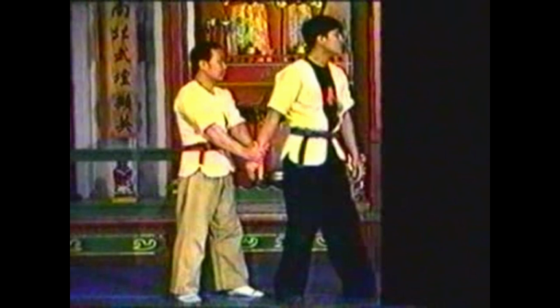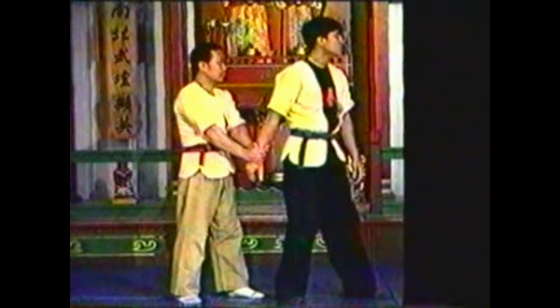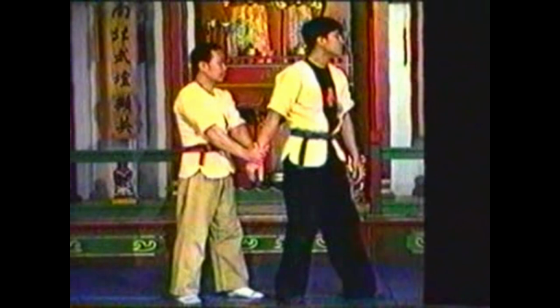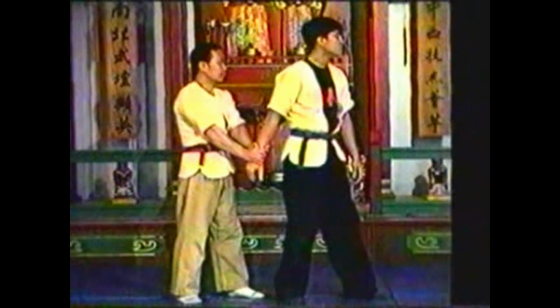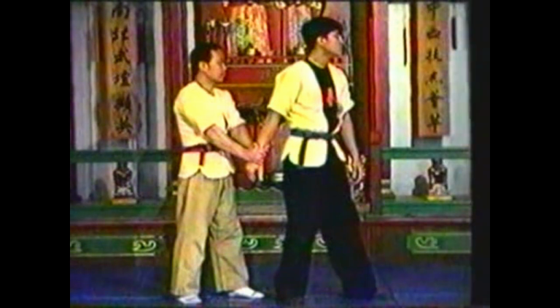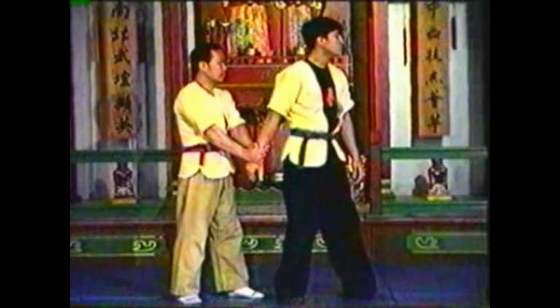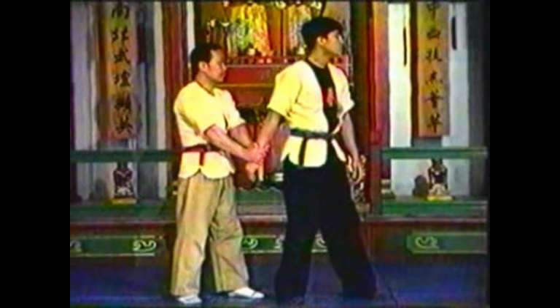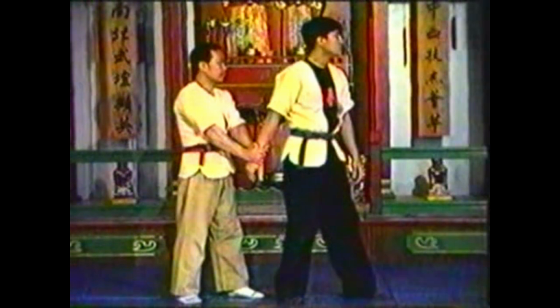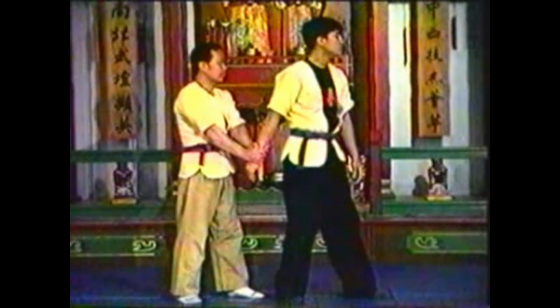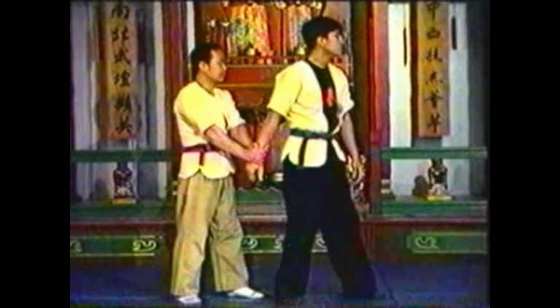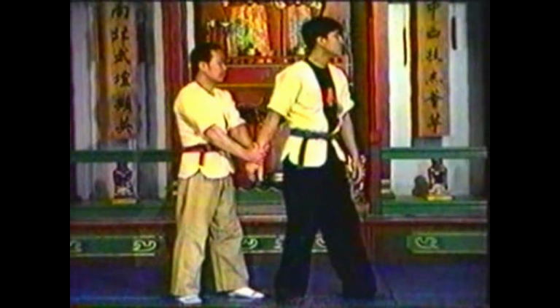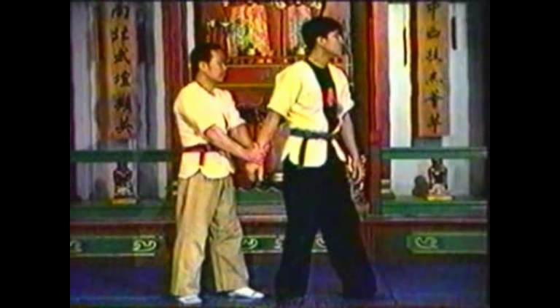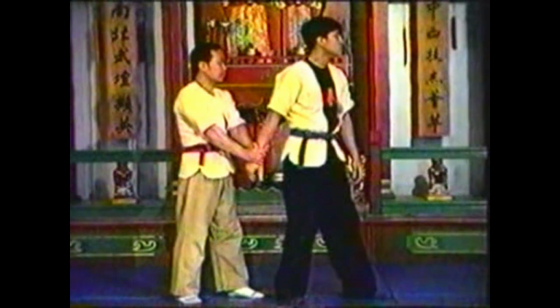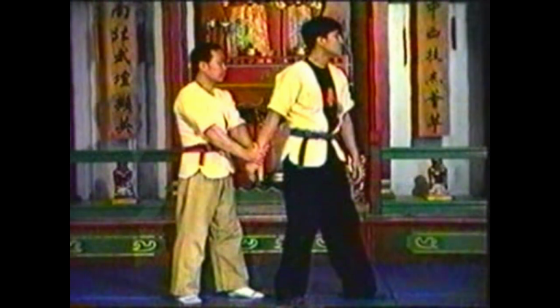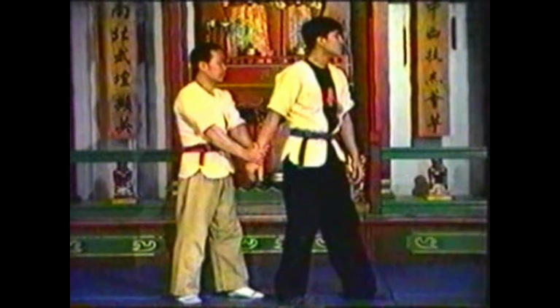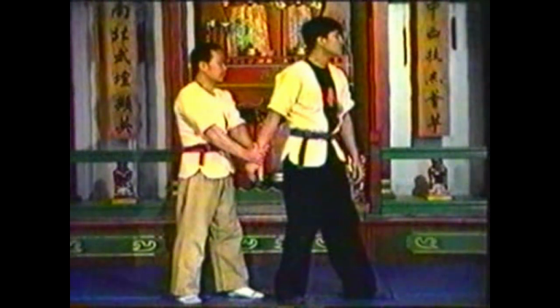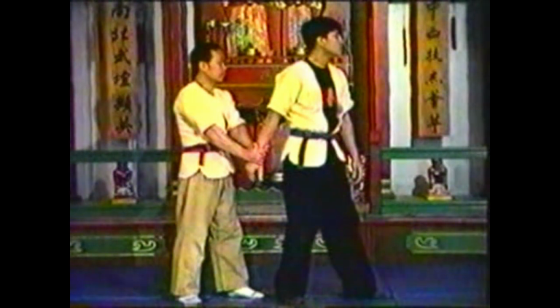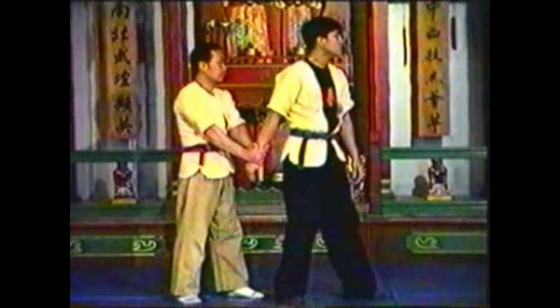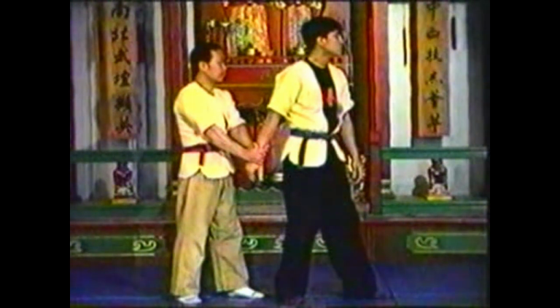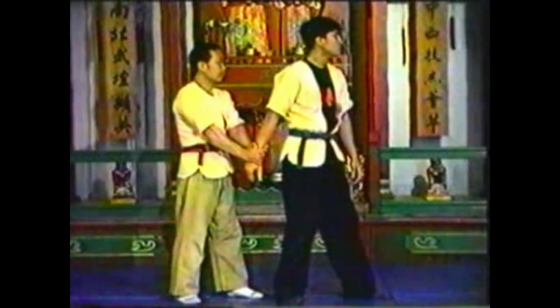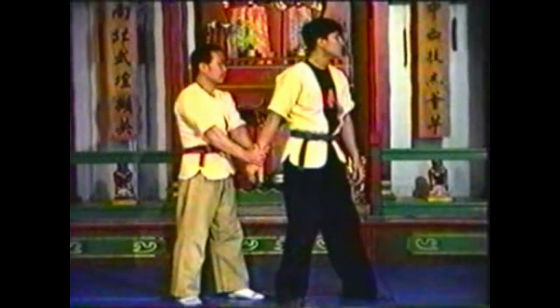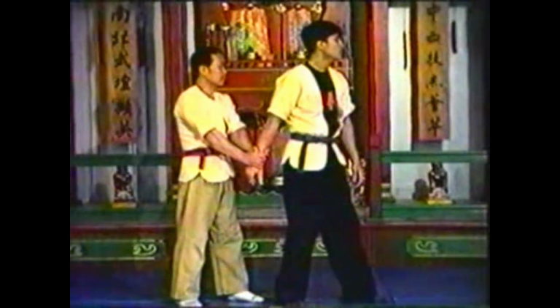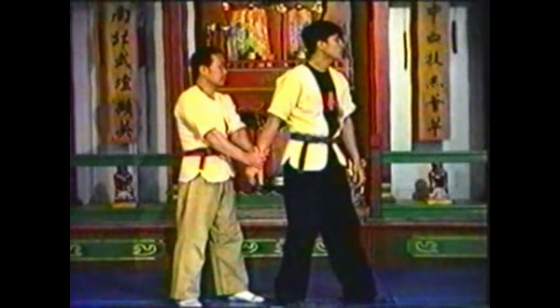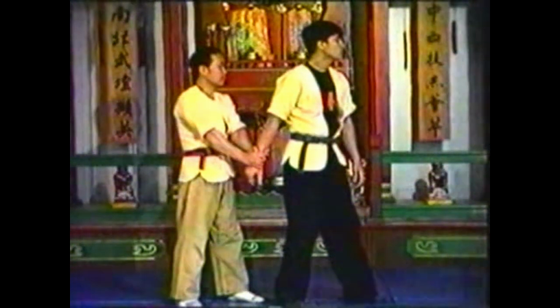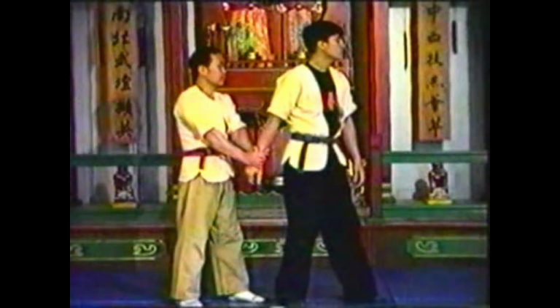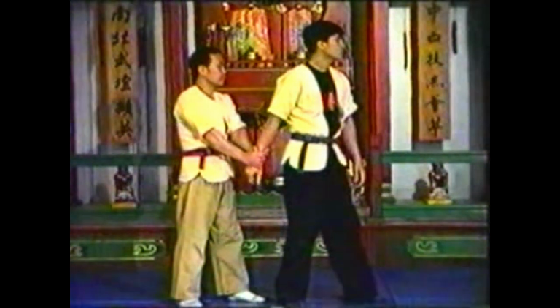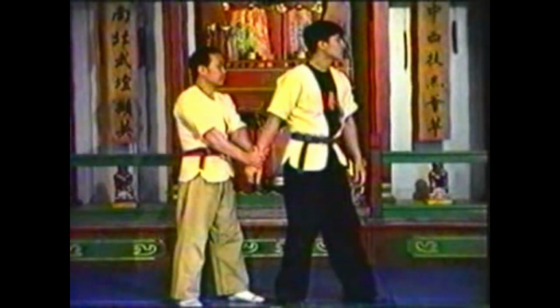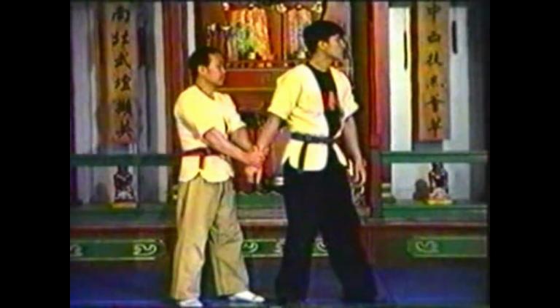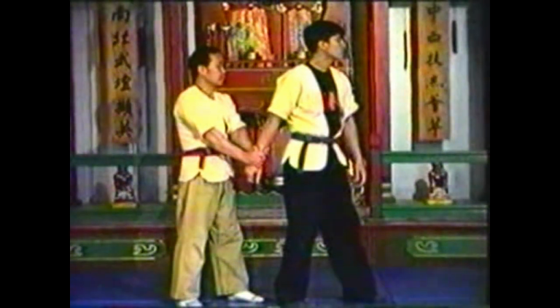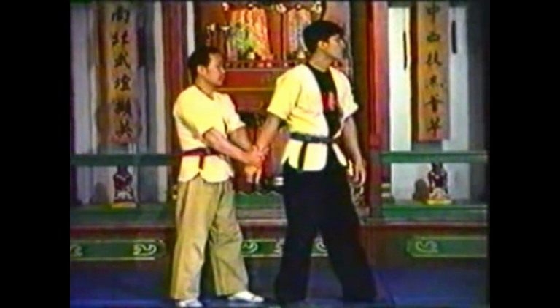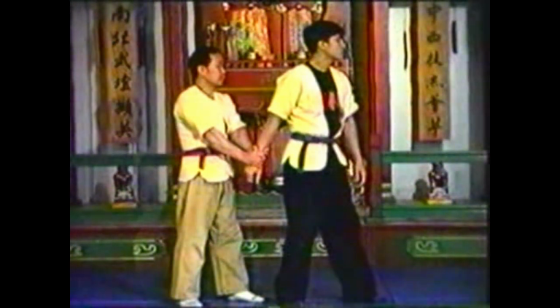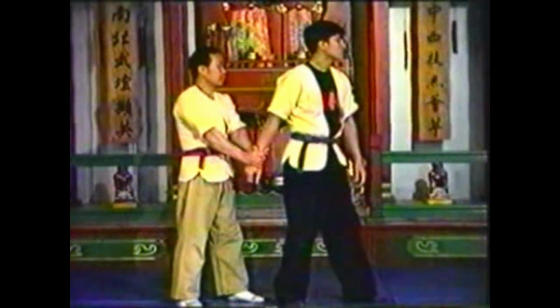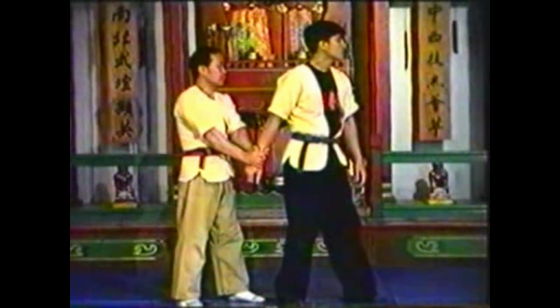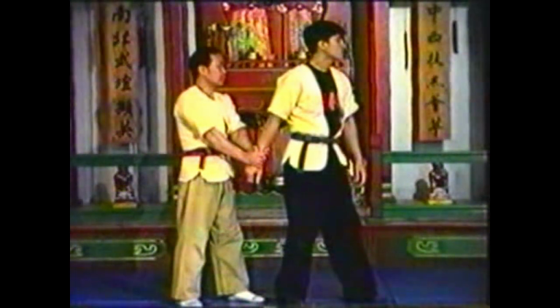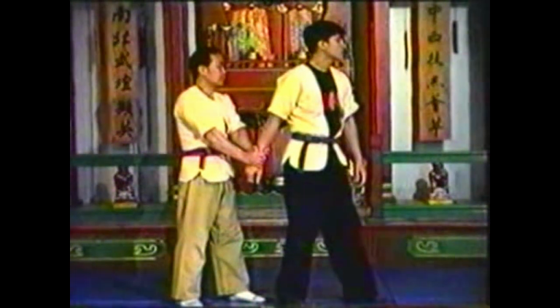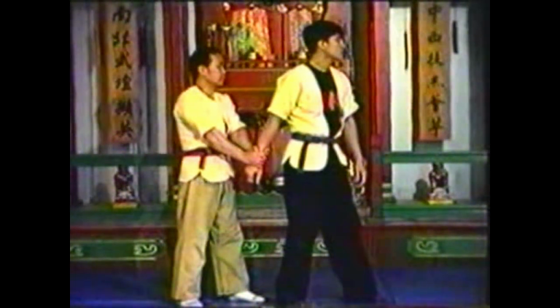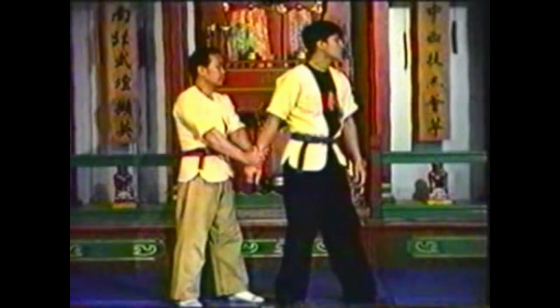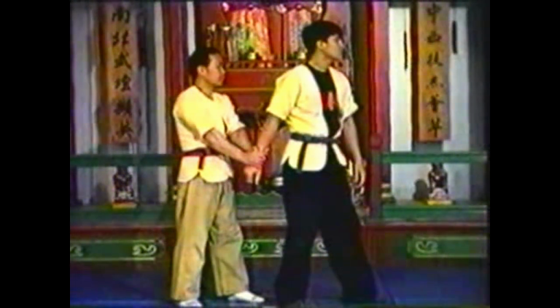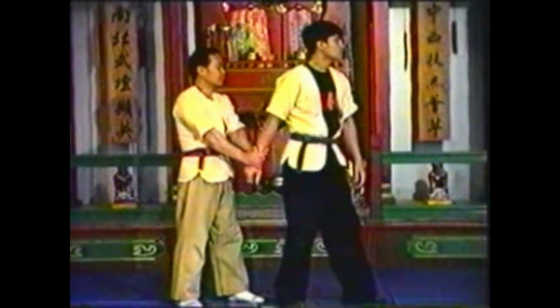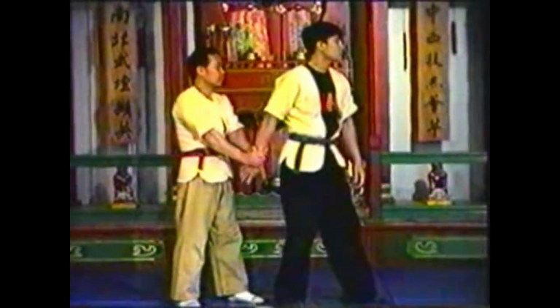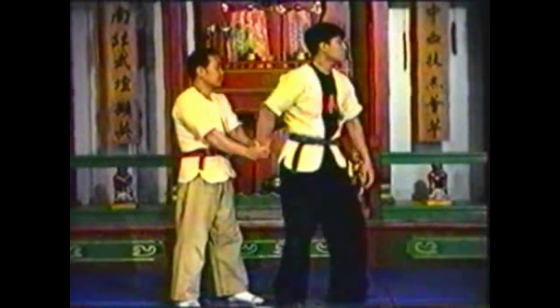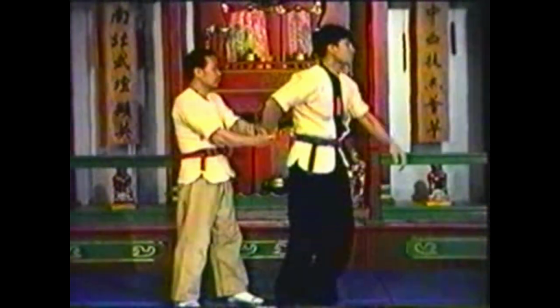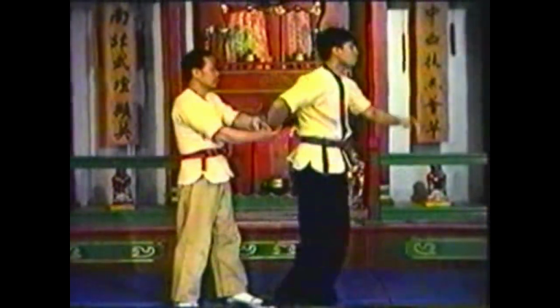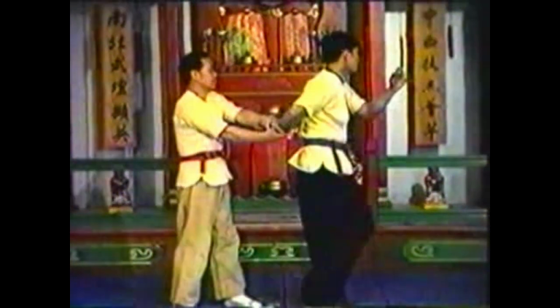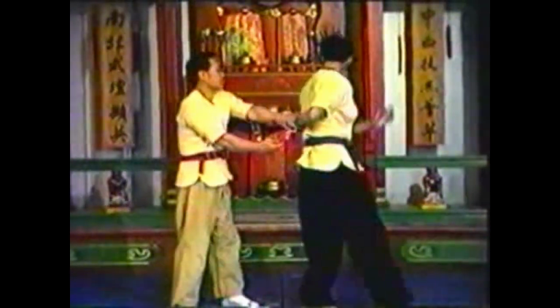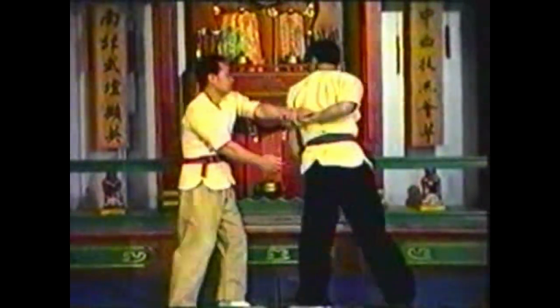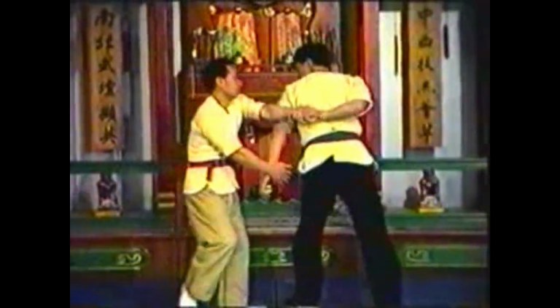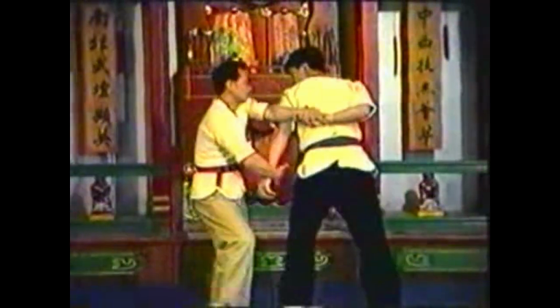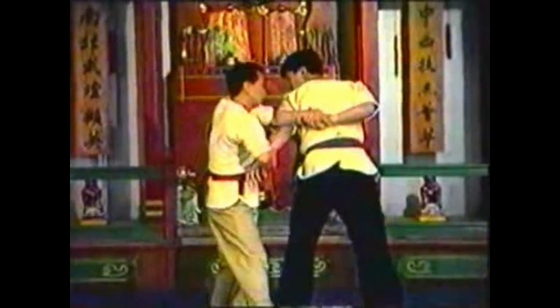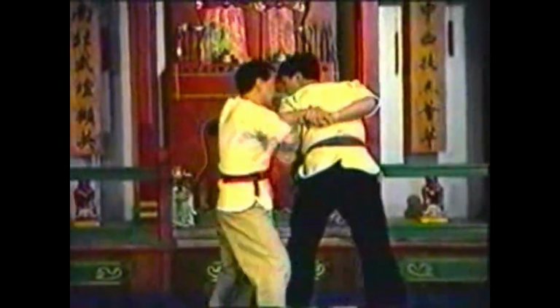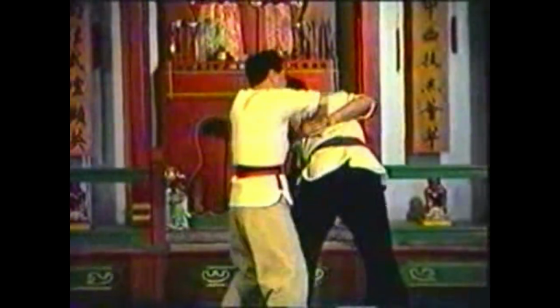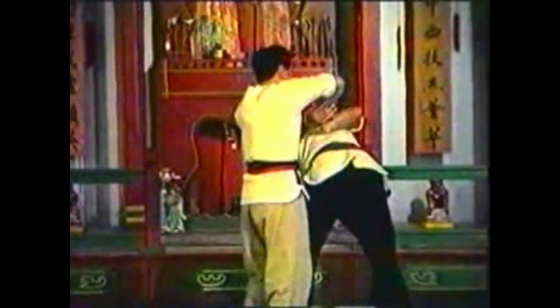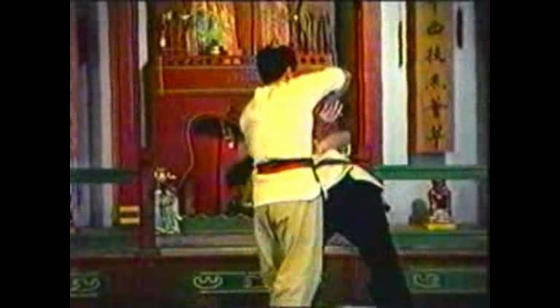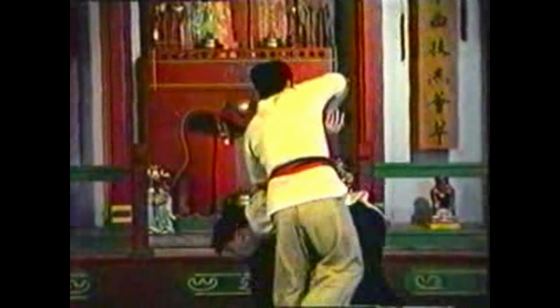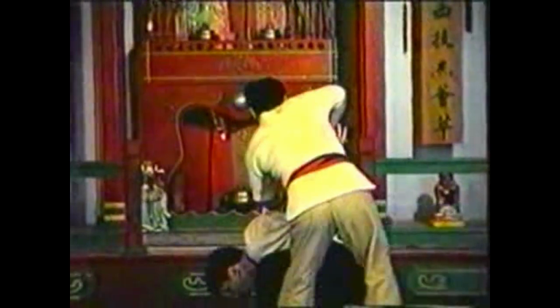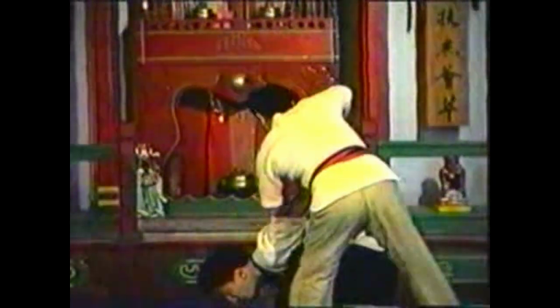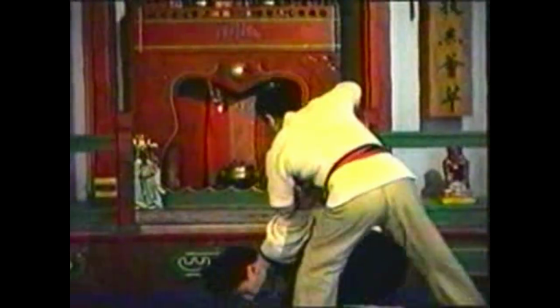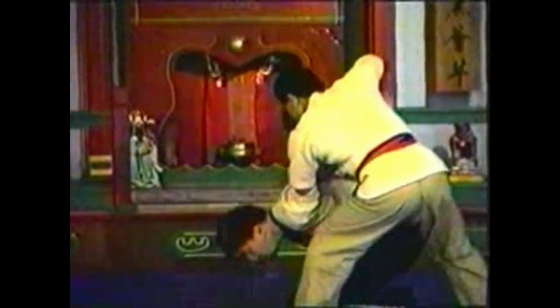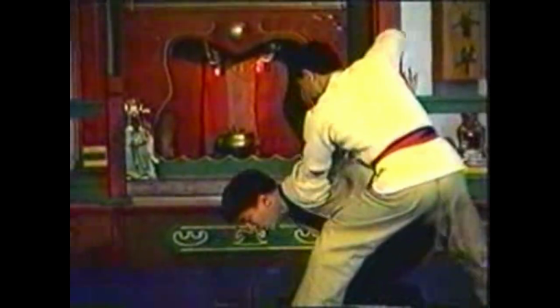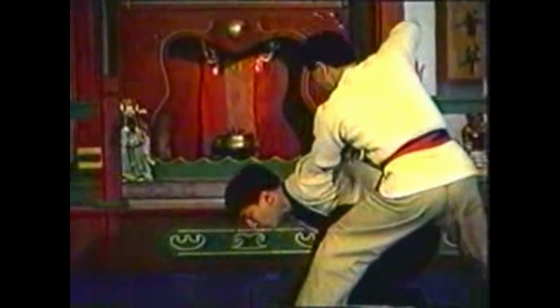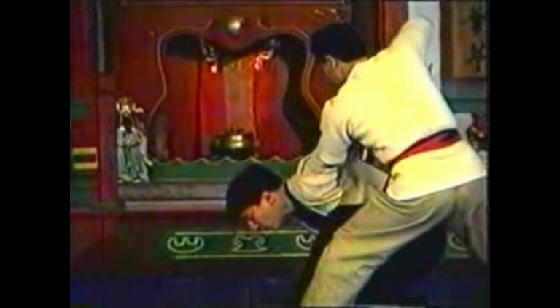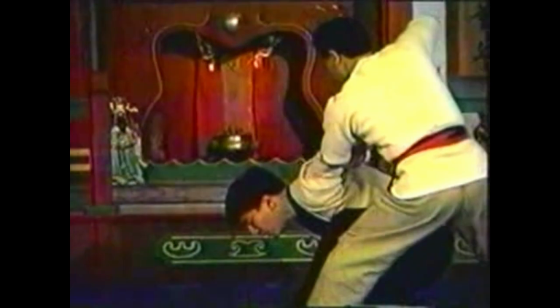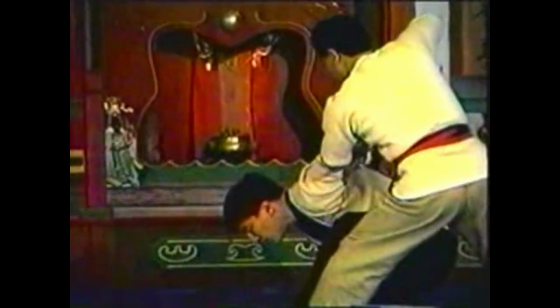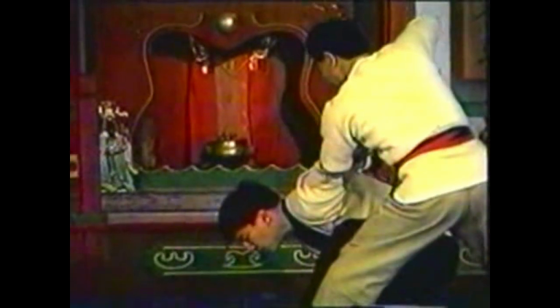Pivot with your opponent, constantly pressing down on his shoulder and lifting his wrist. Hyperextend both his shoulder and his elbow.